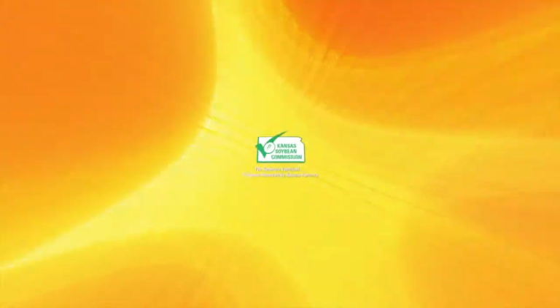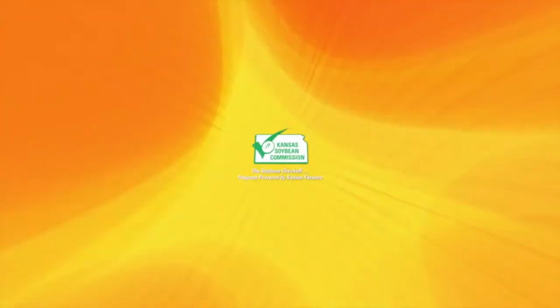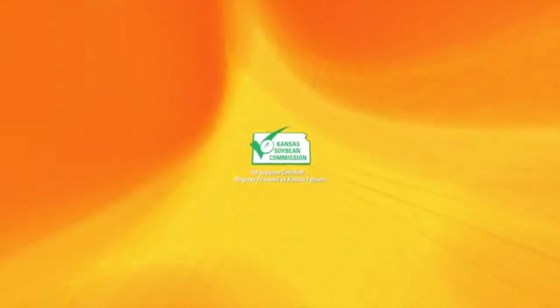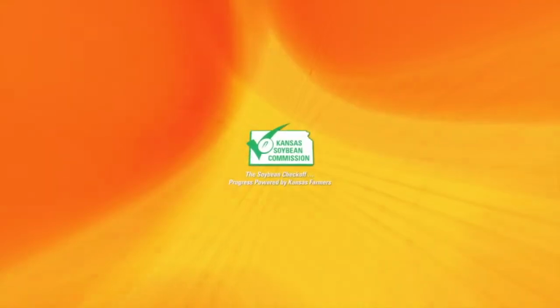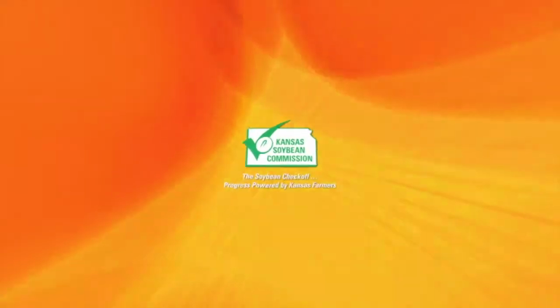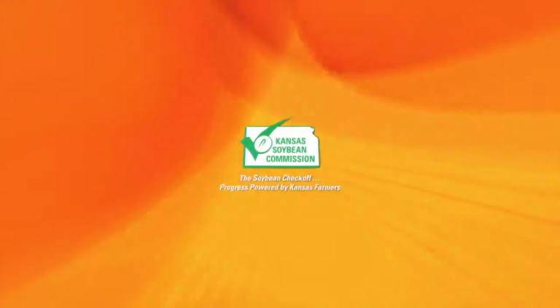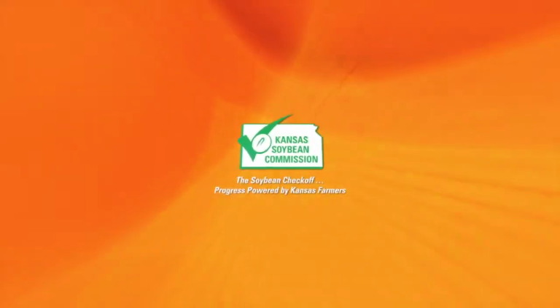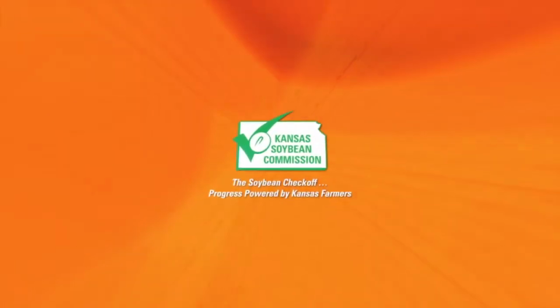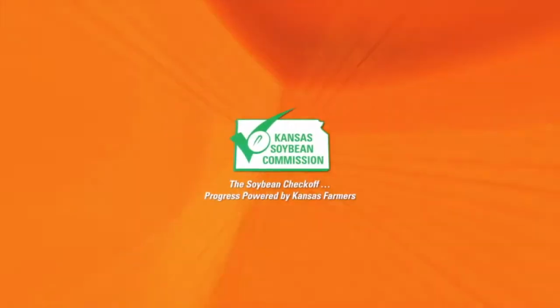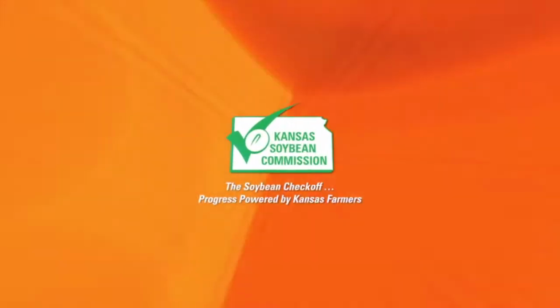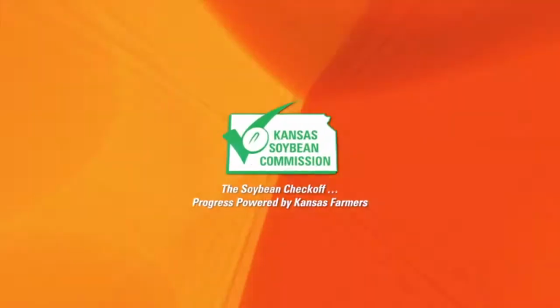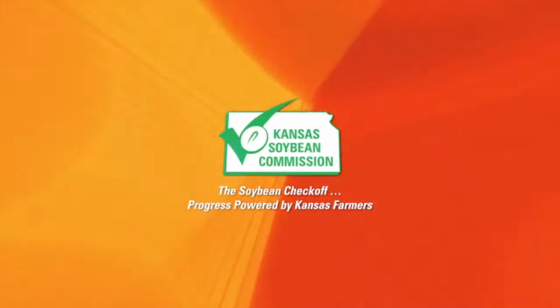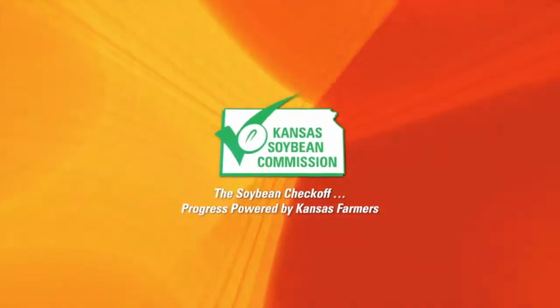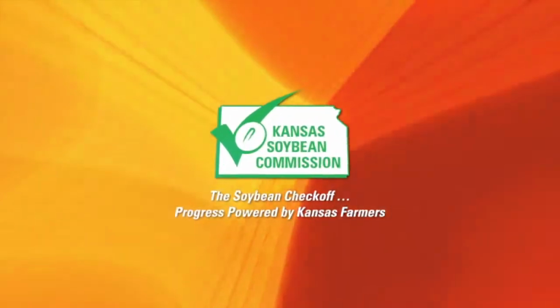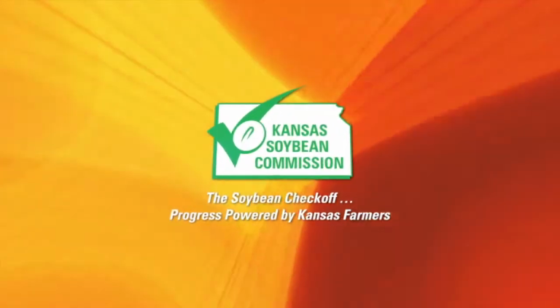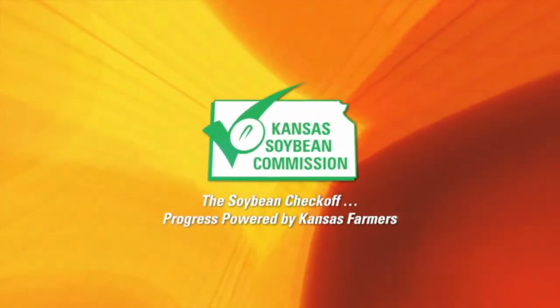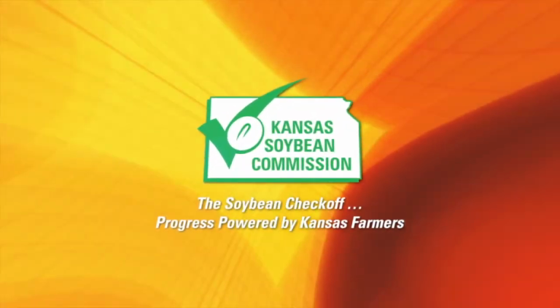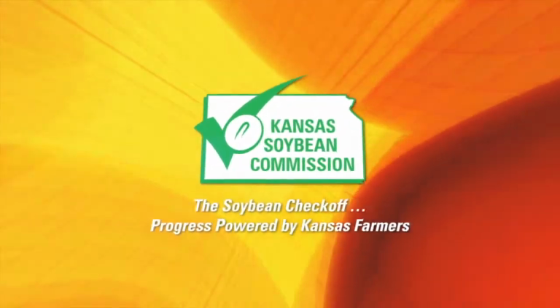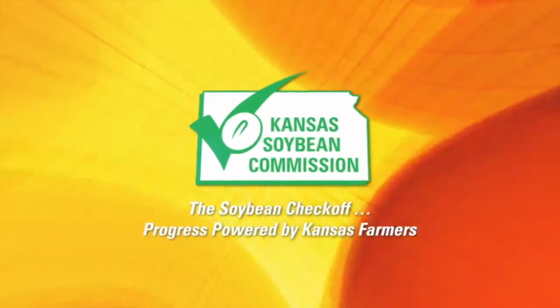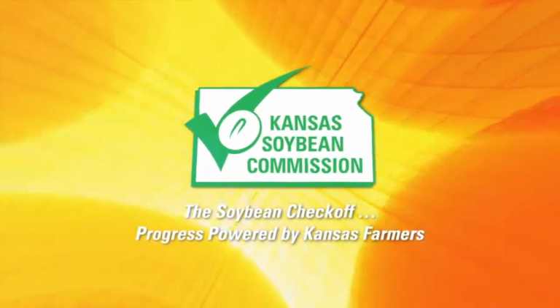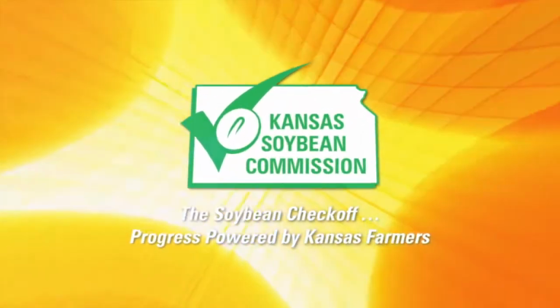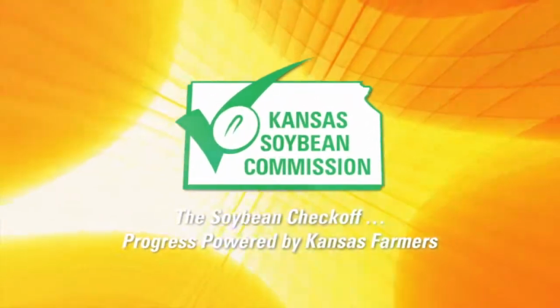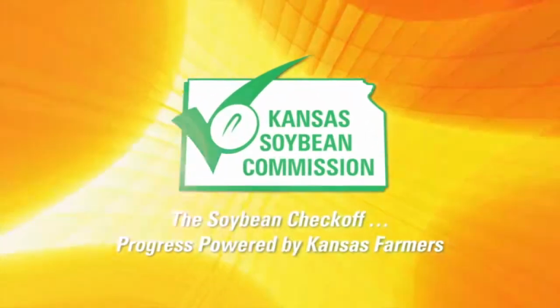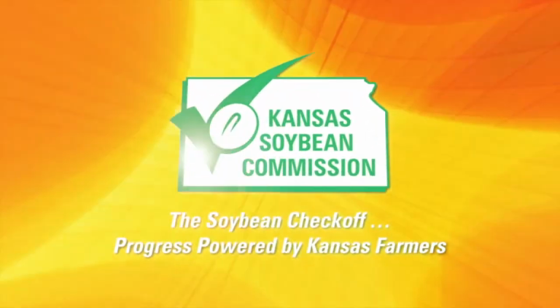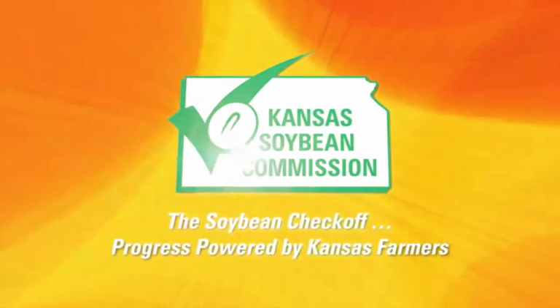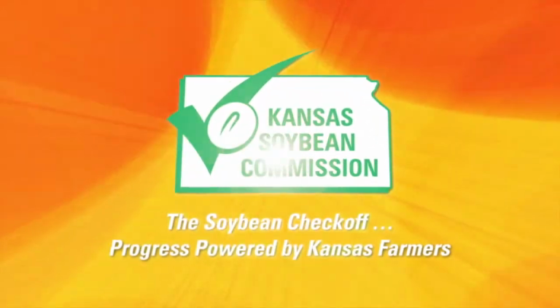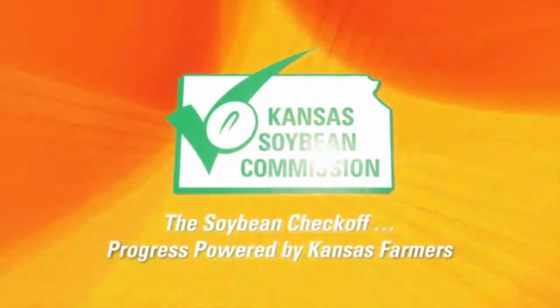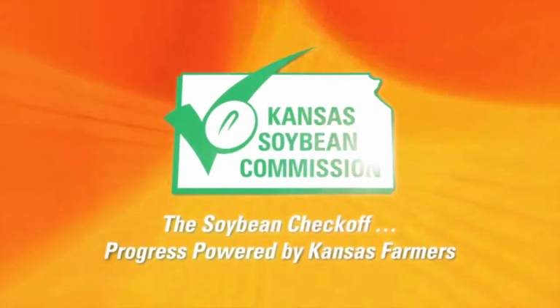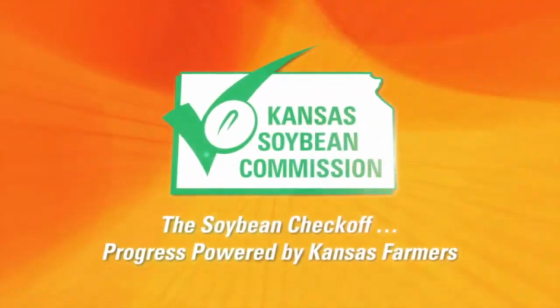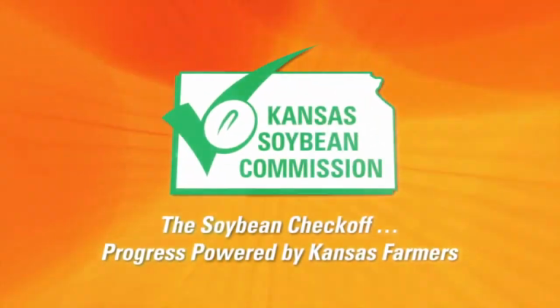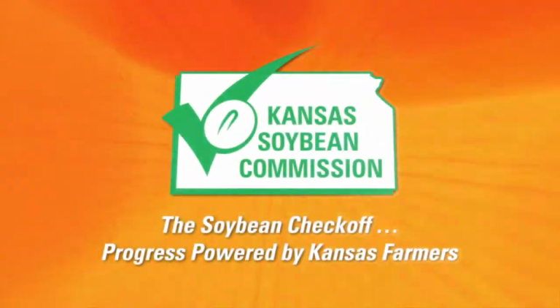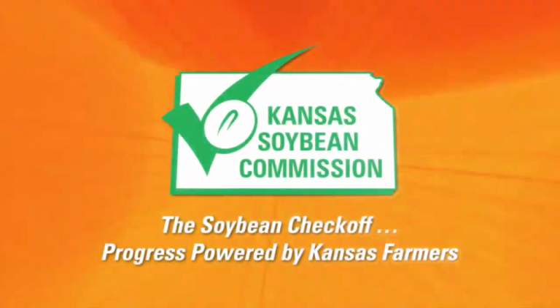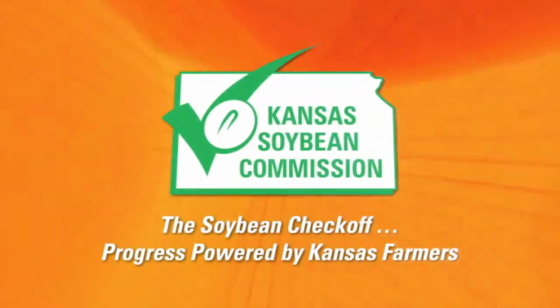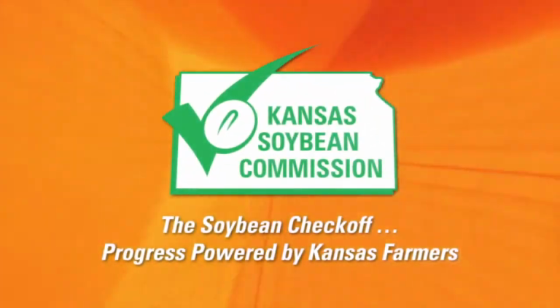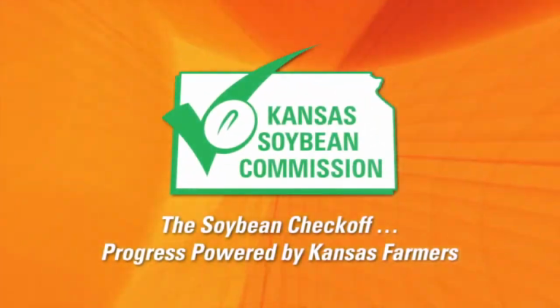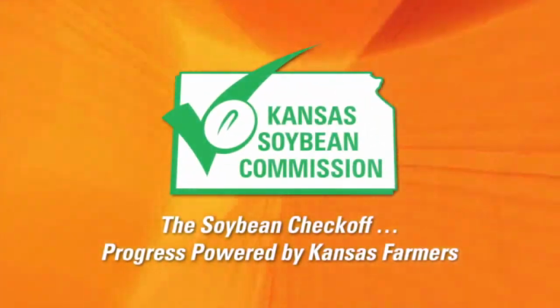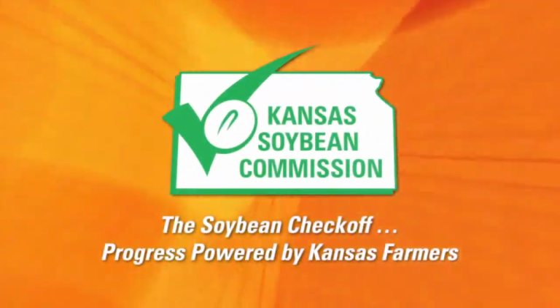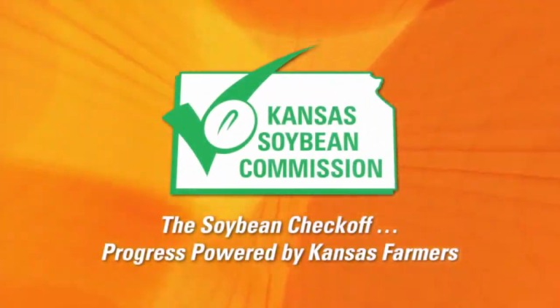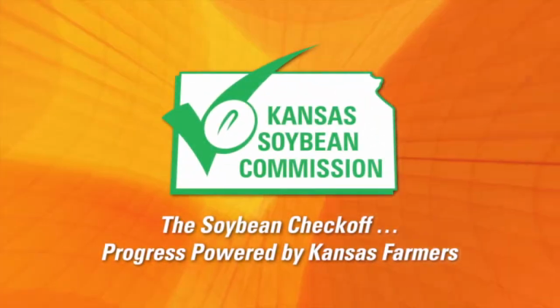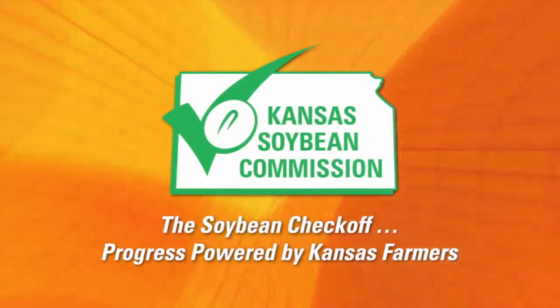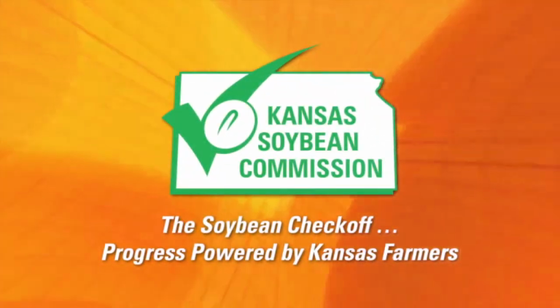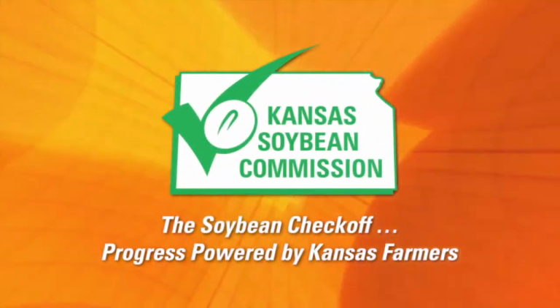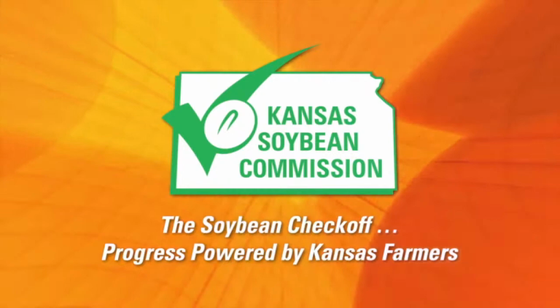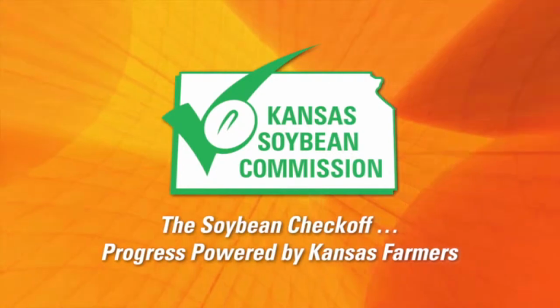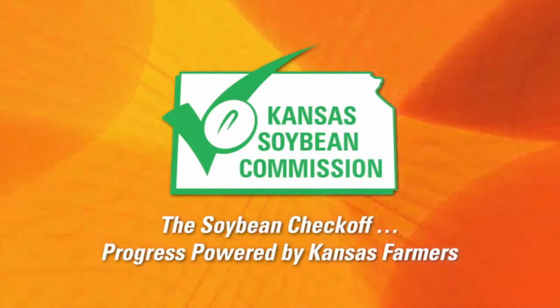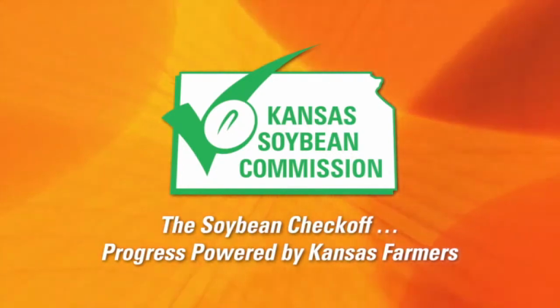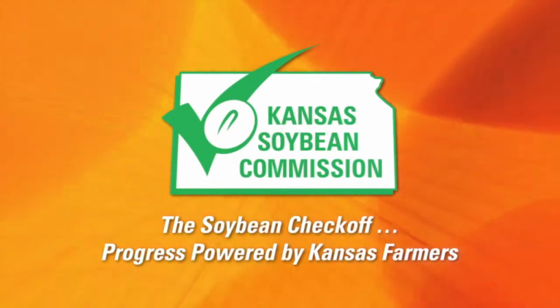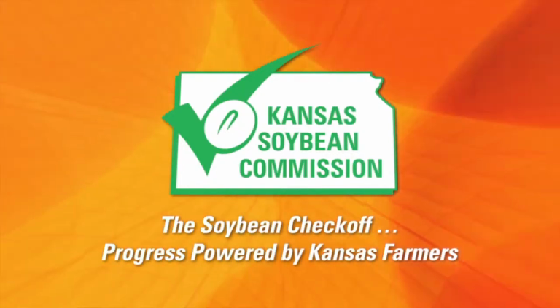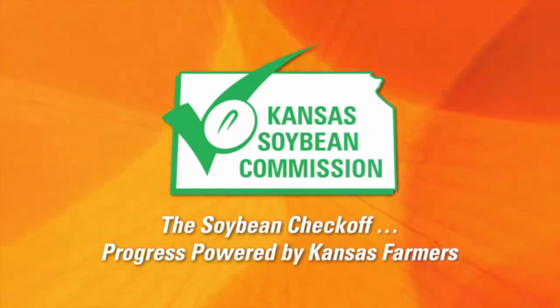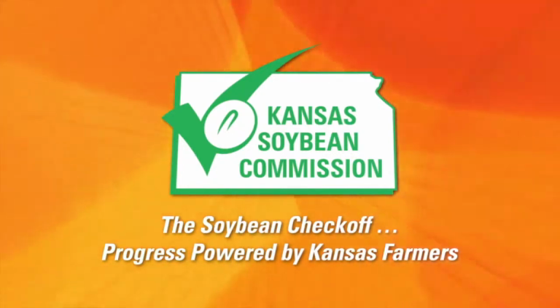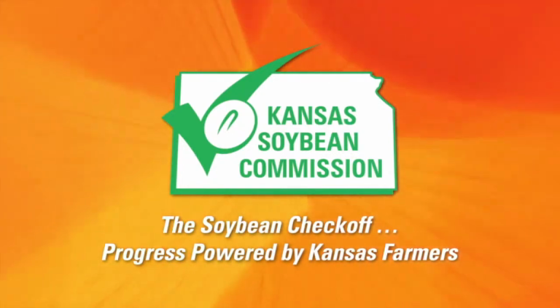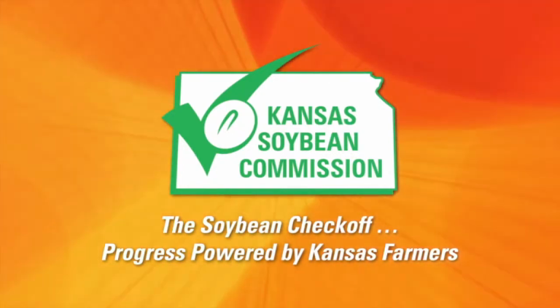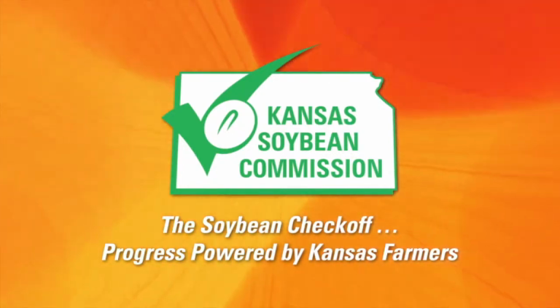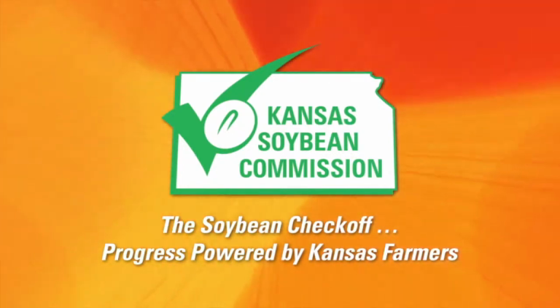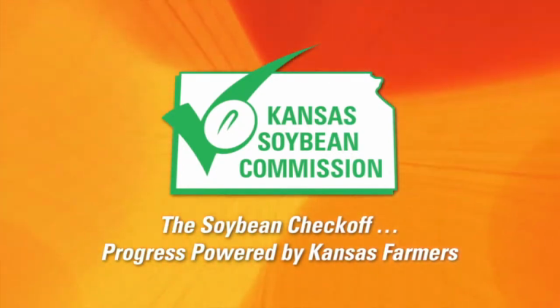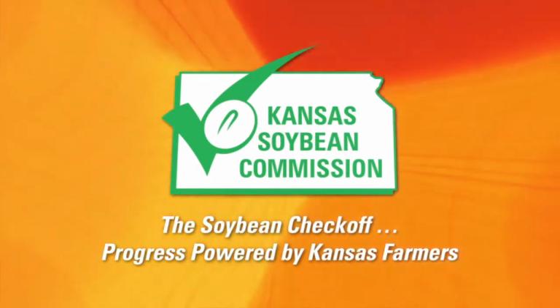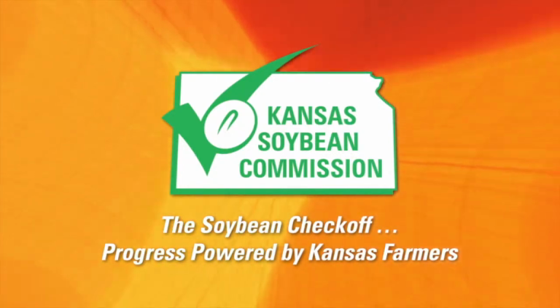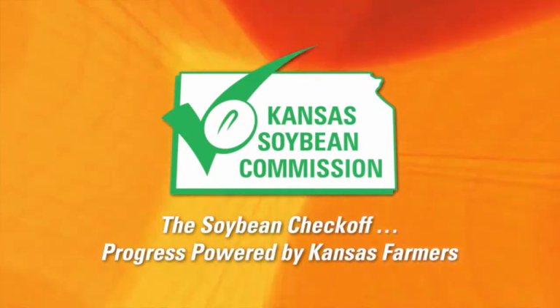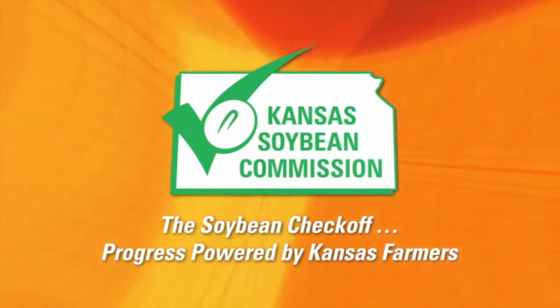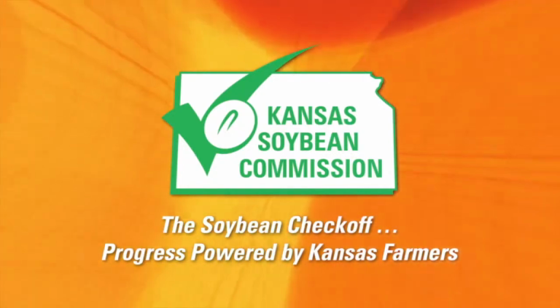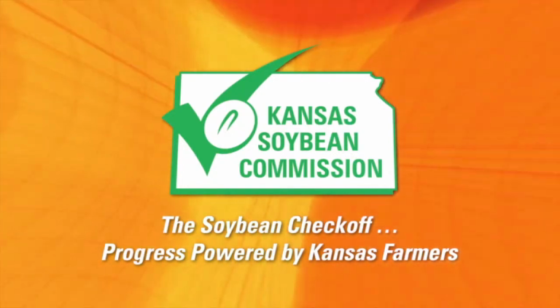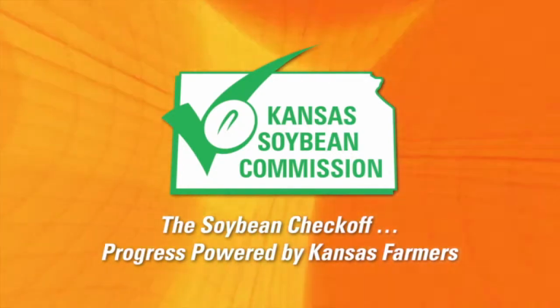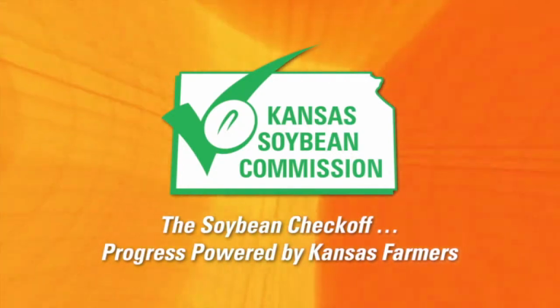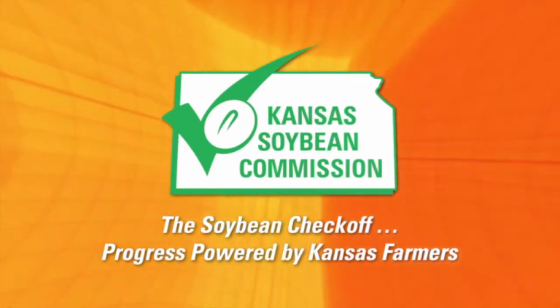Around Kansas, brought to you by the Kansas Soybean Commission. The Soybean Checkoff — progress powered by Kansas farmers.